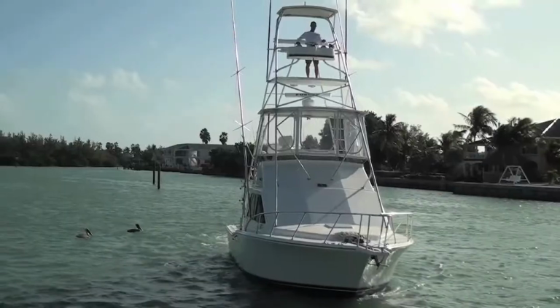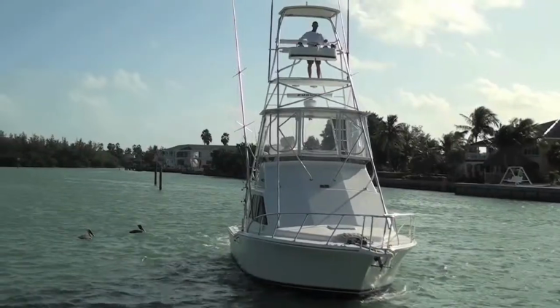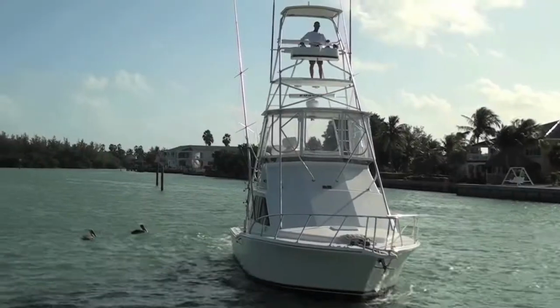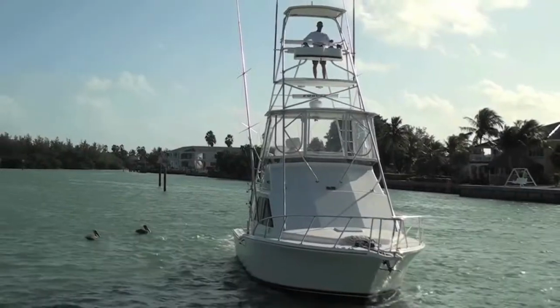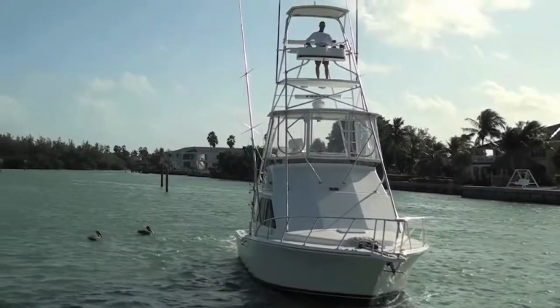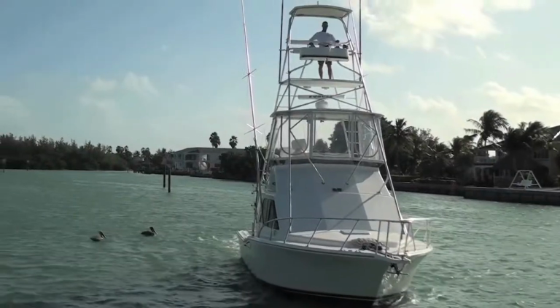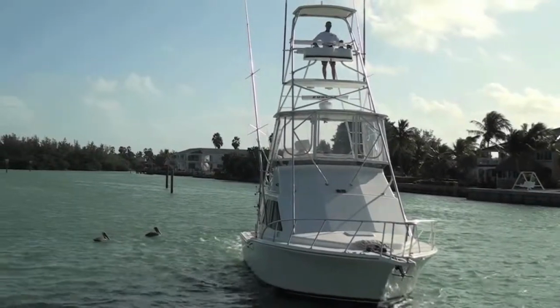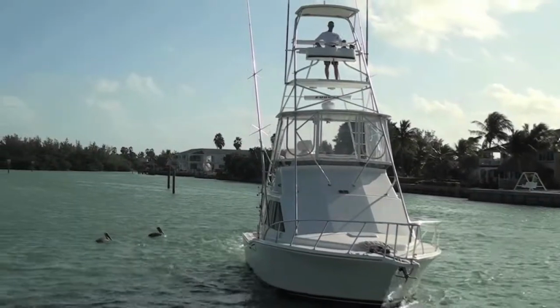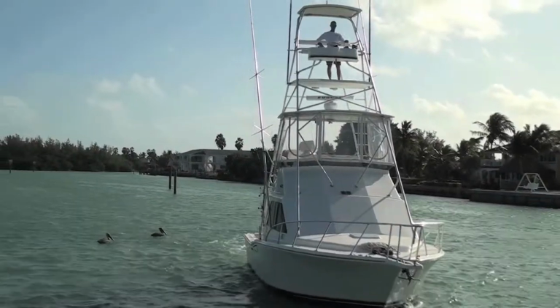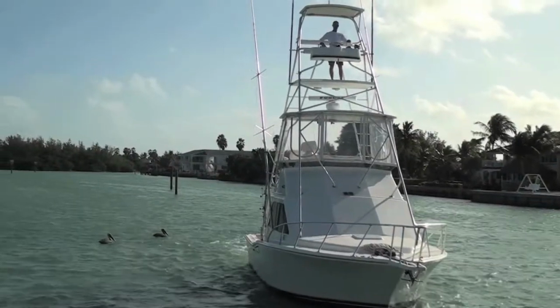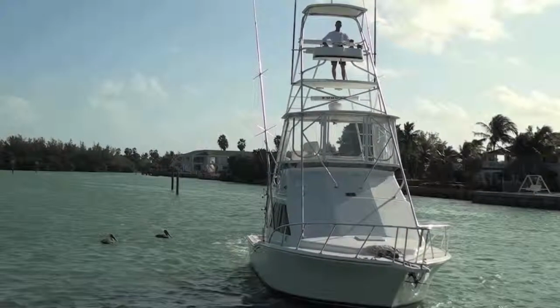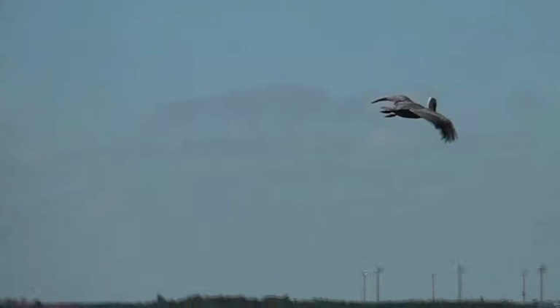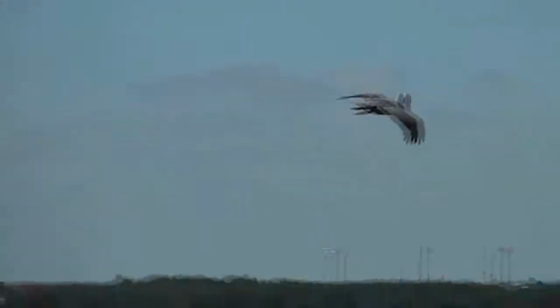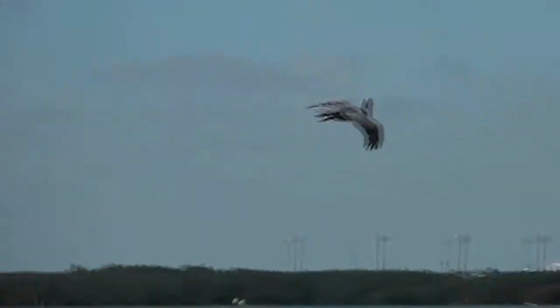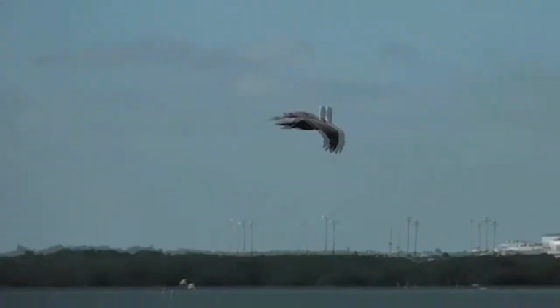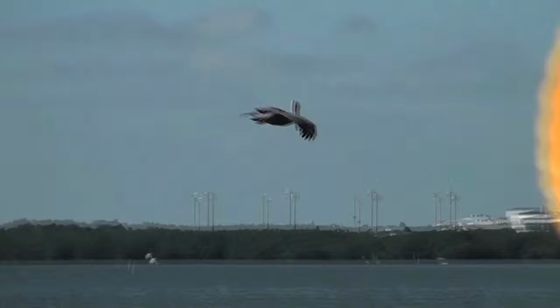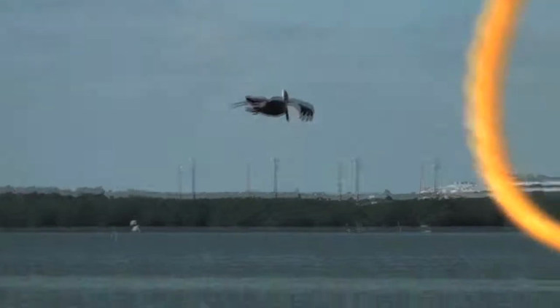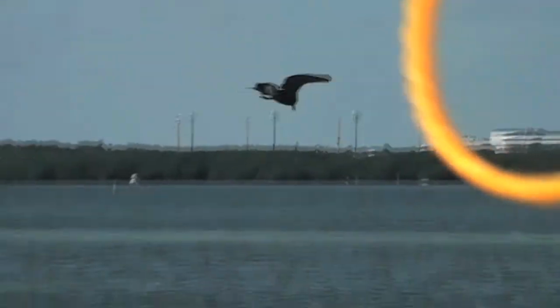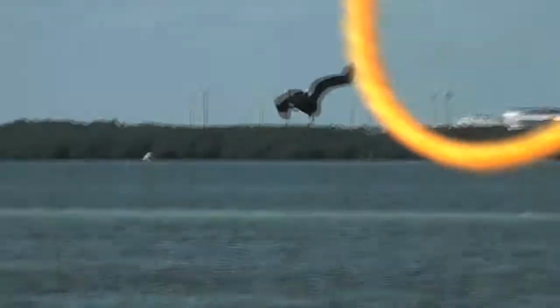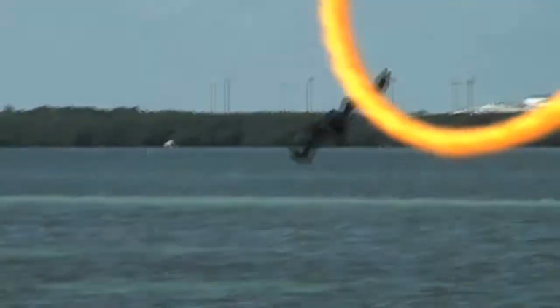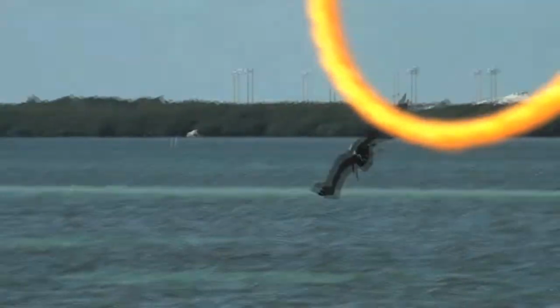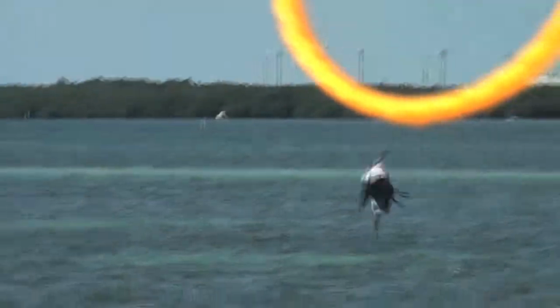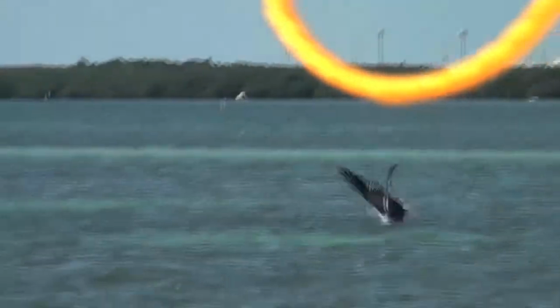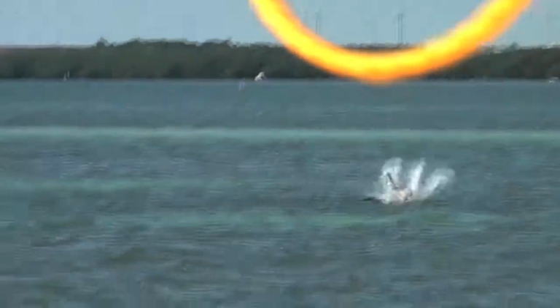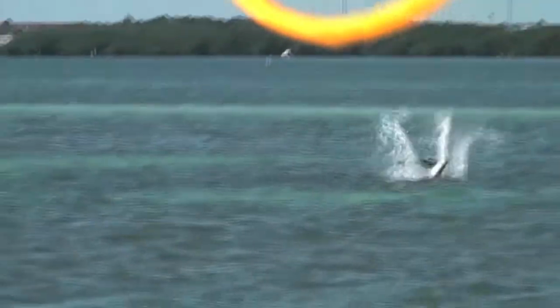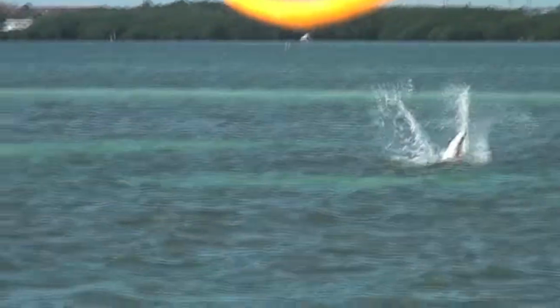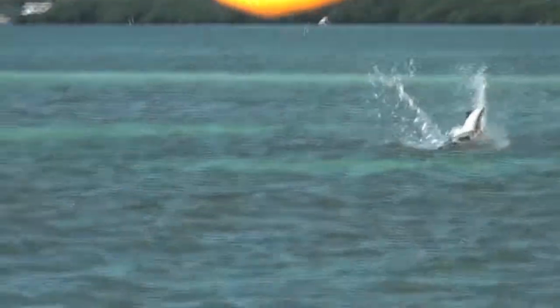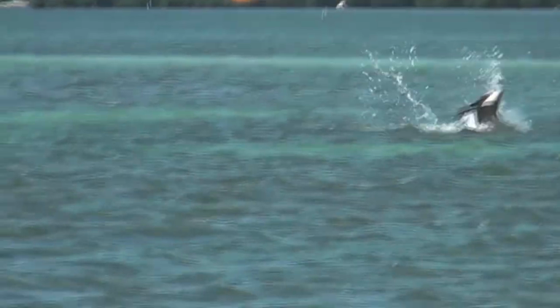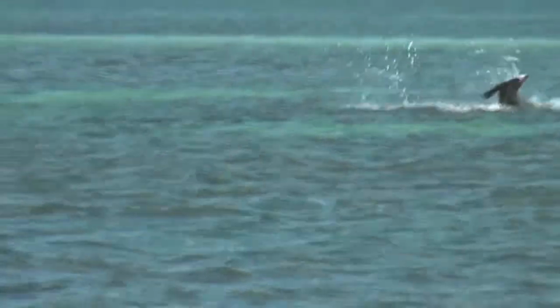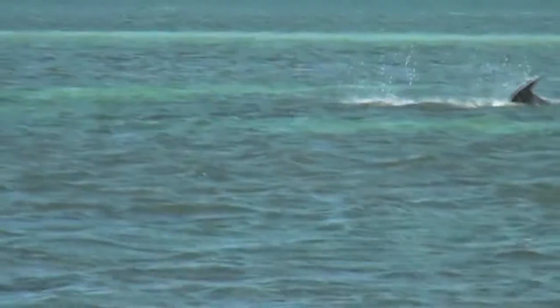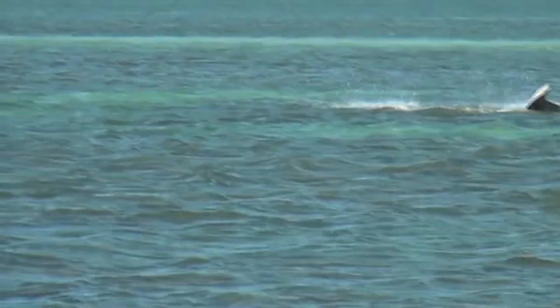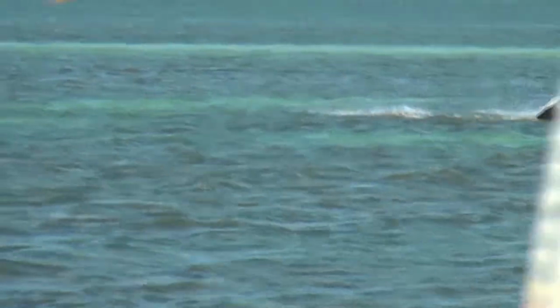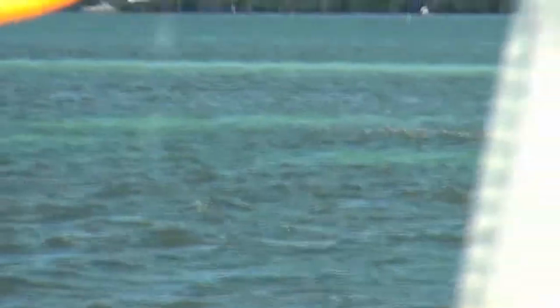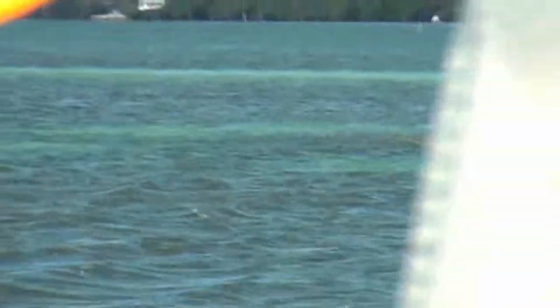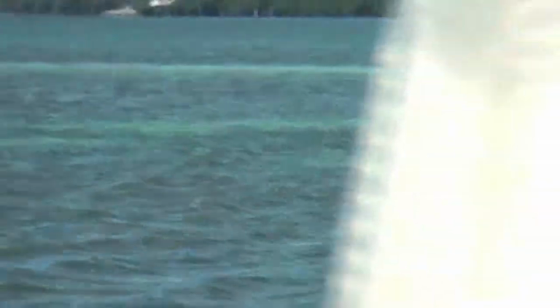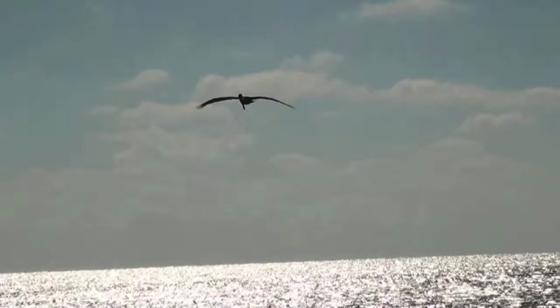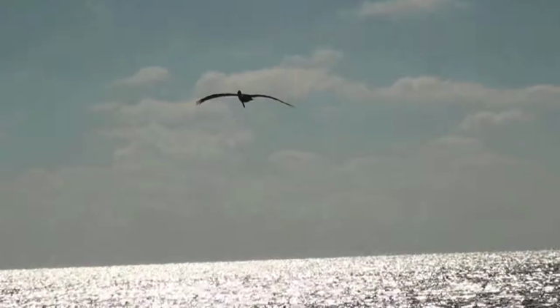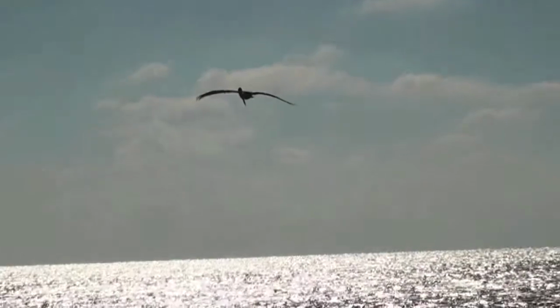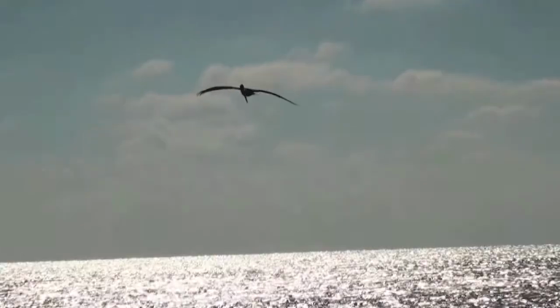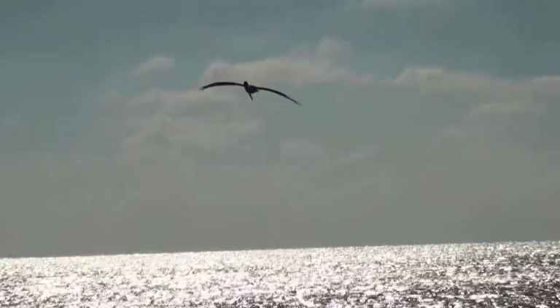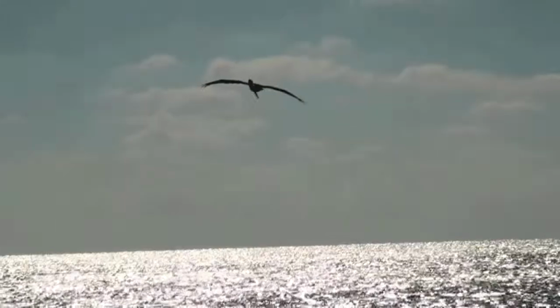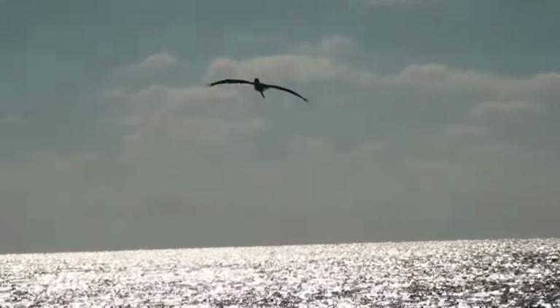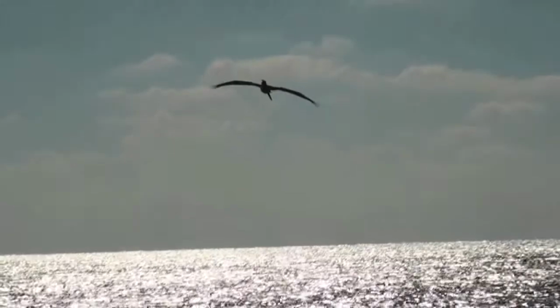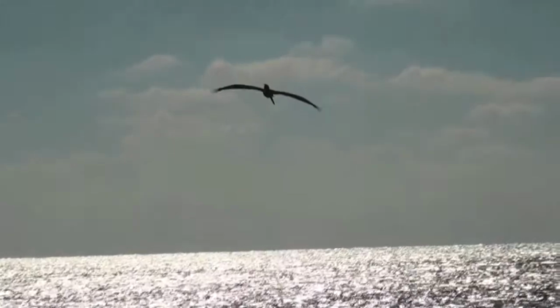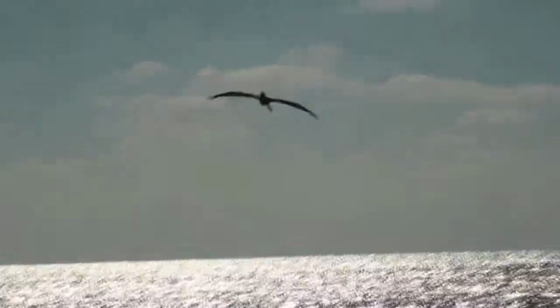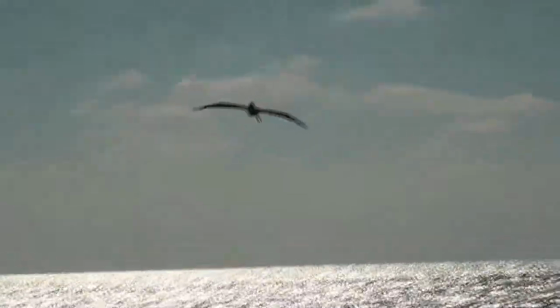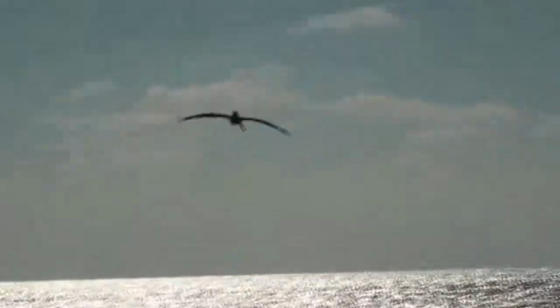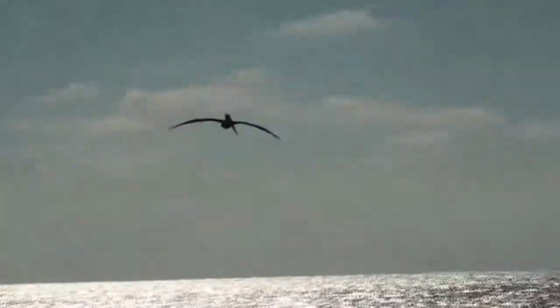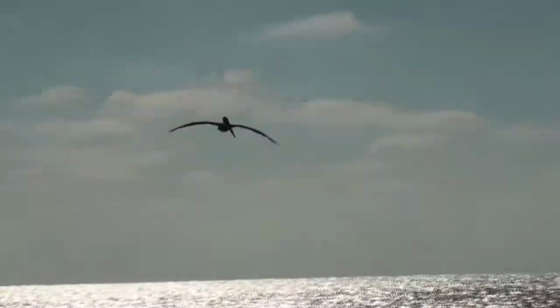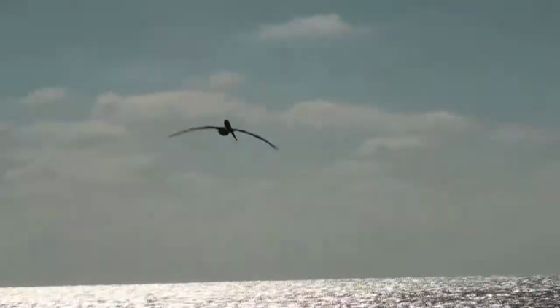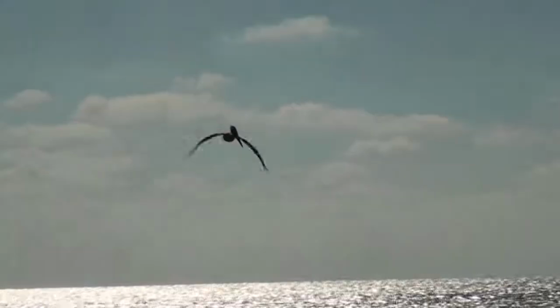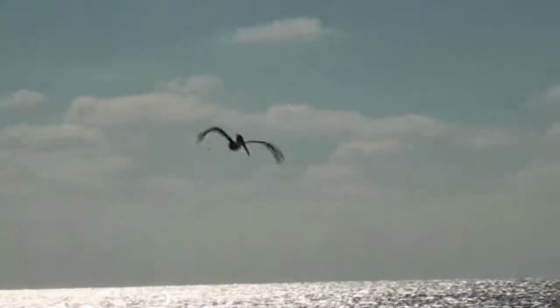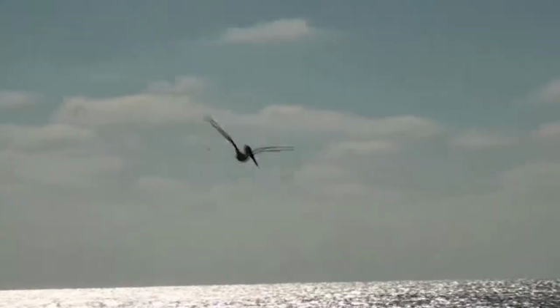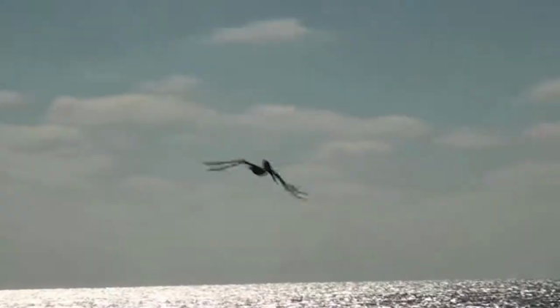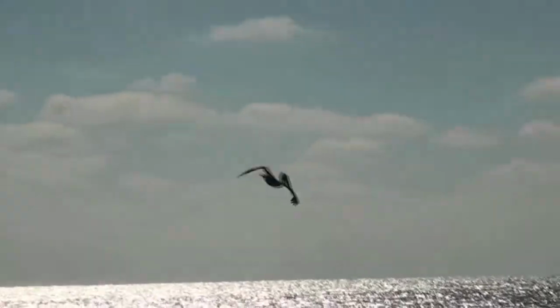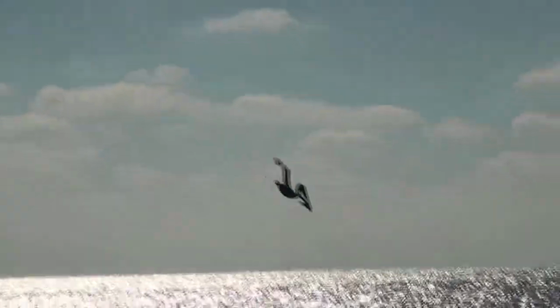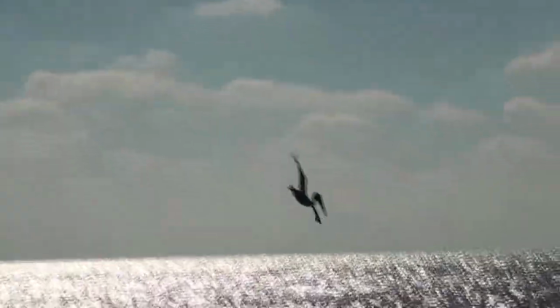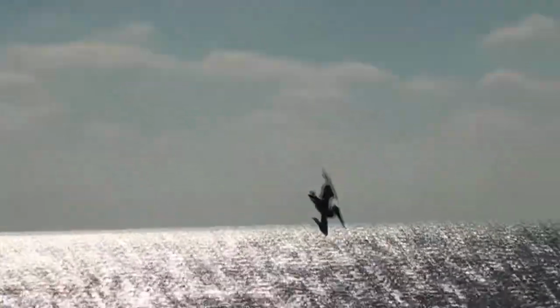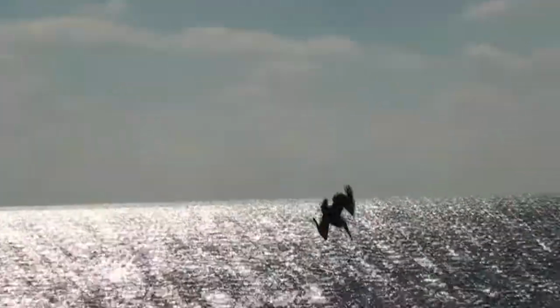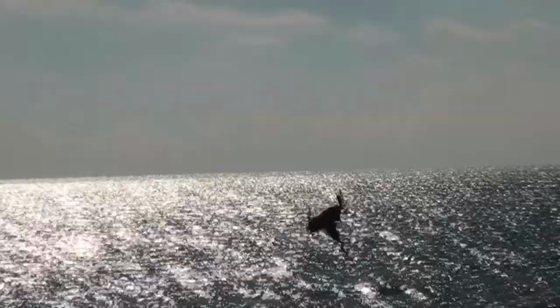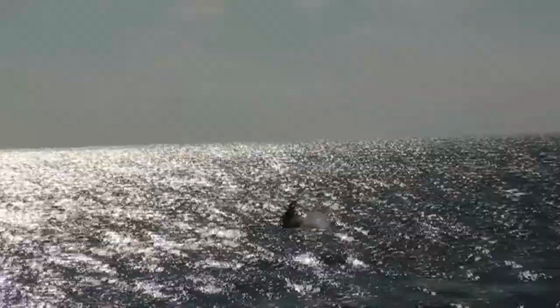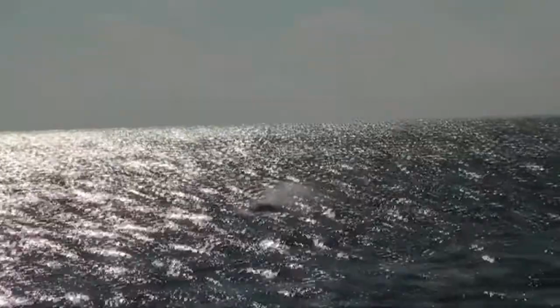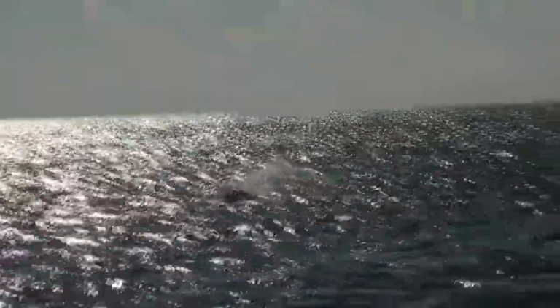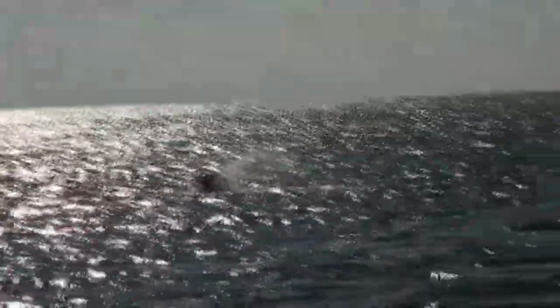Alright, we've got the pelicans diving right here in front of us, so we're going to ease up on them, make sure we can see the bait going across the bottom, we'll throw the net and load up.